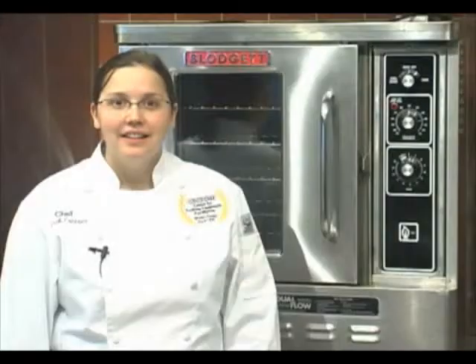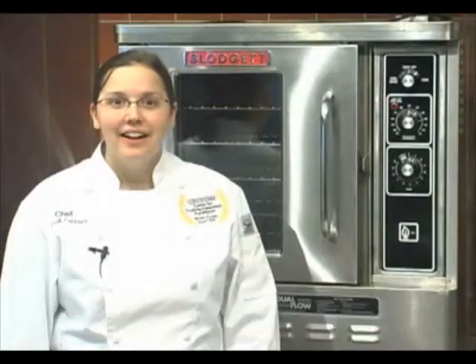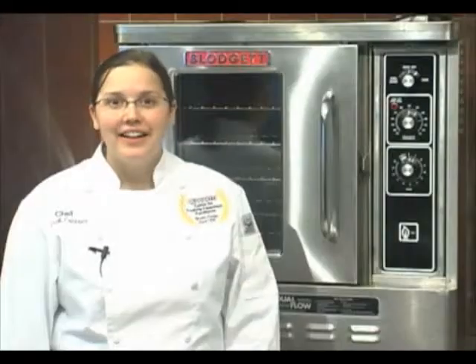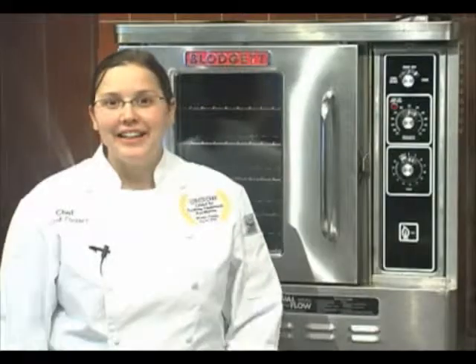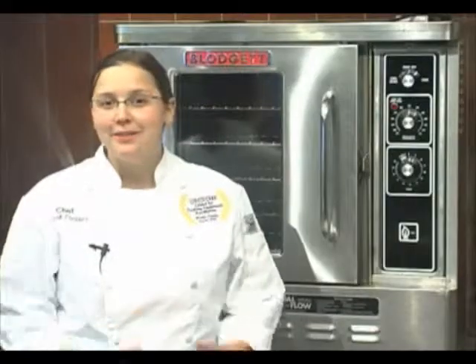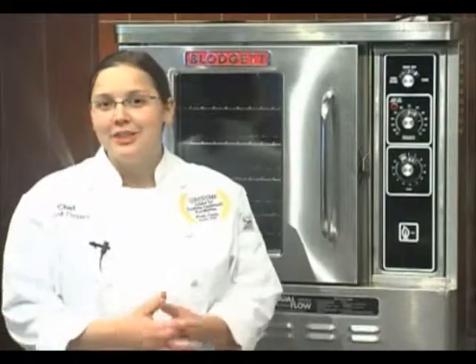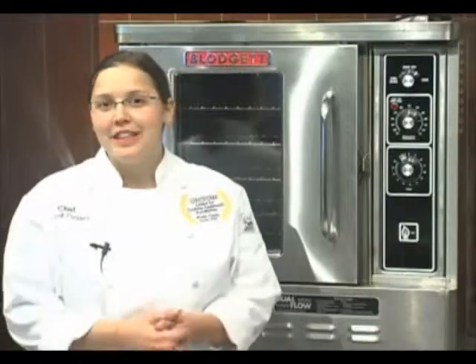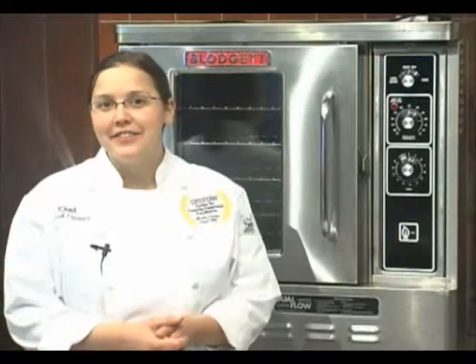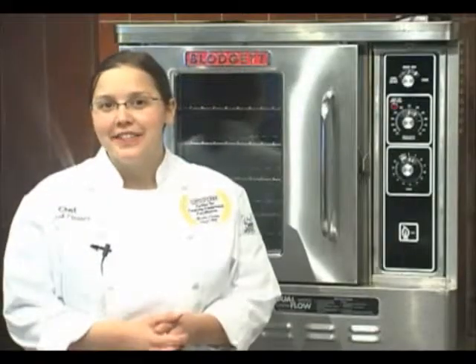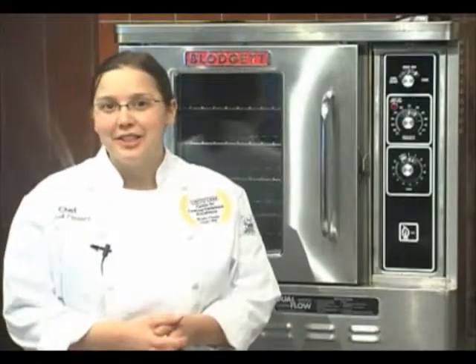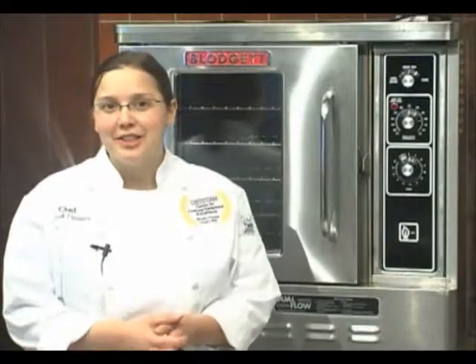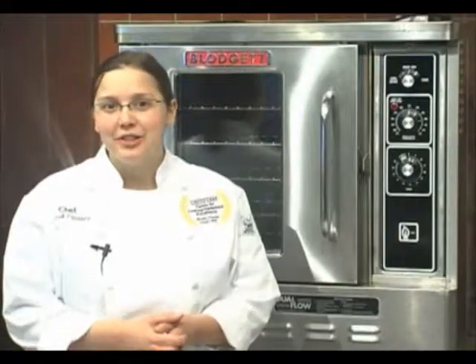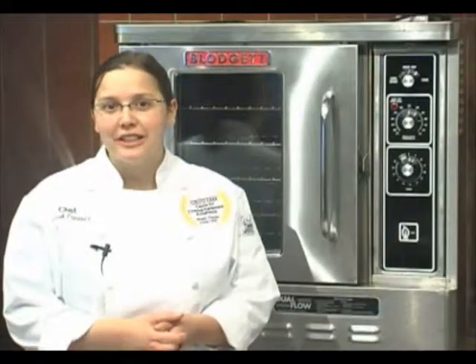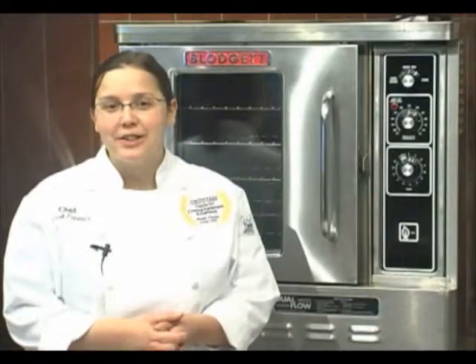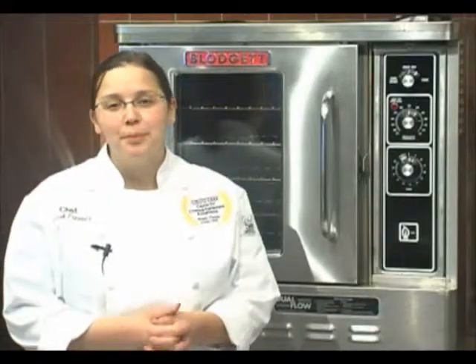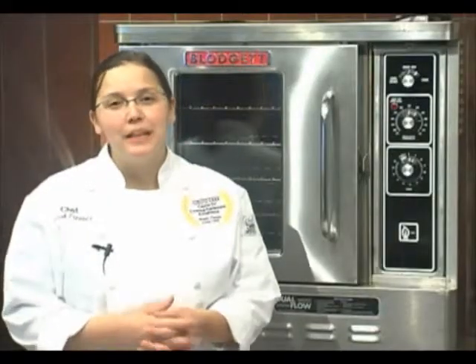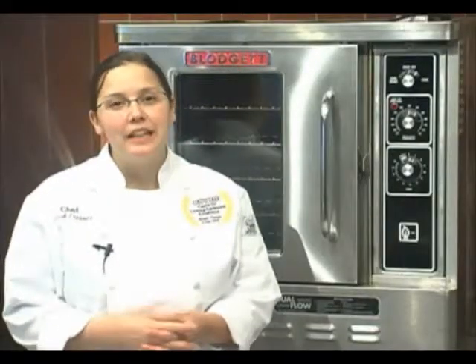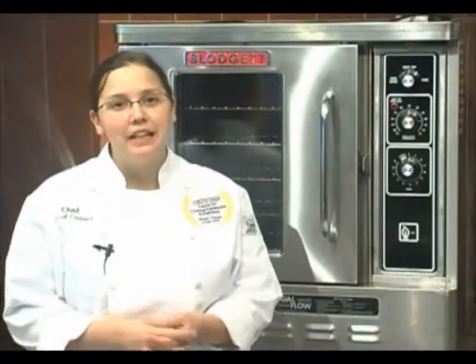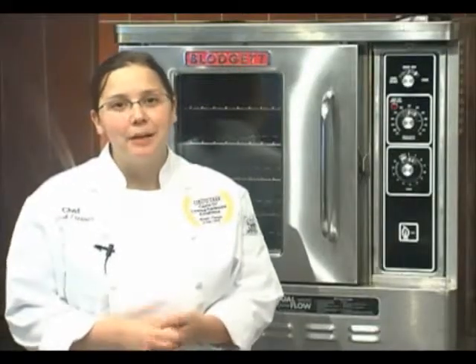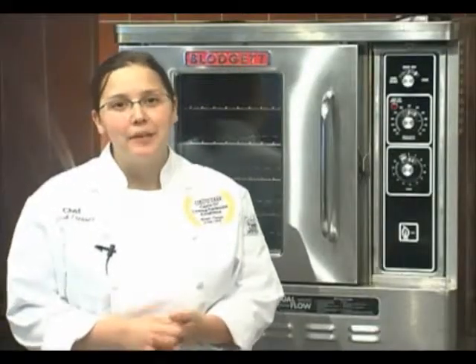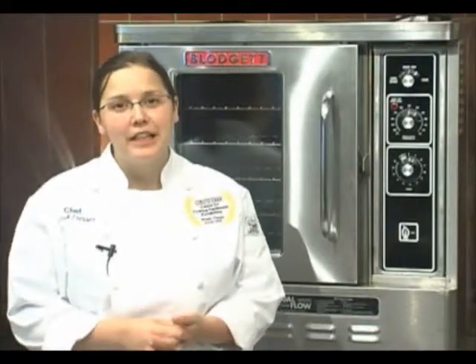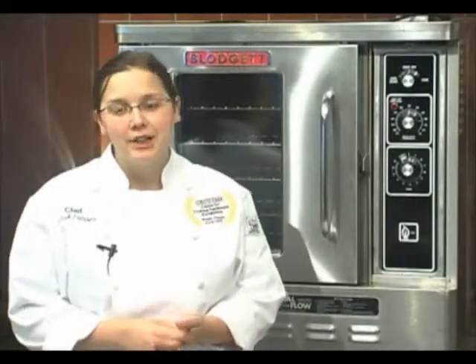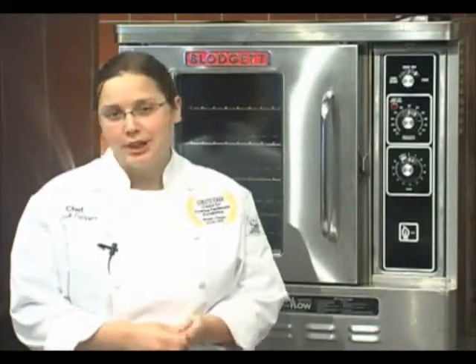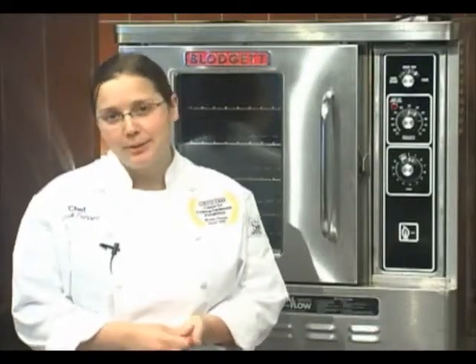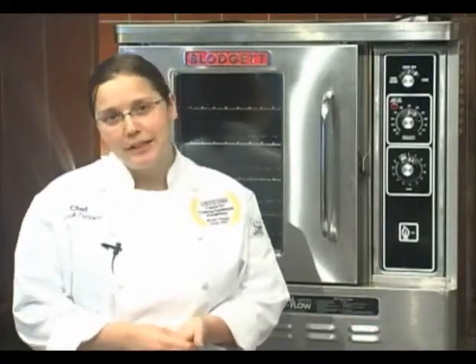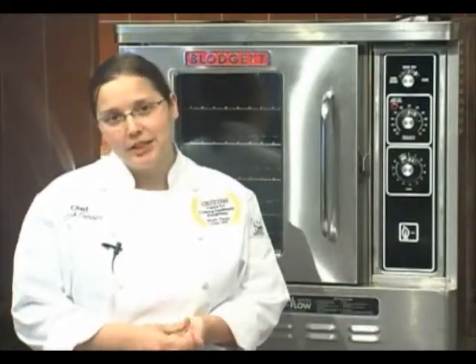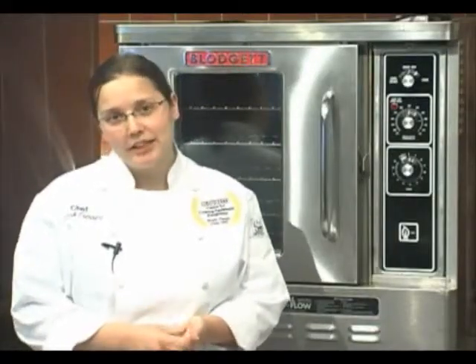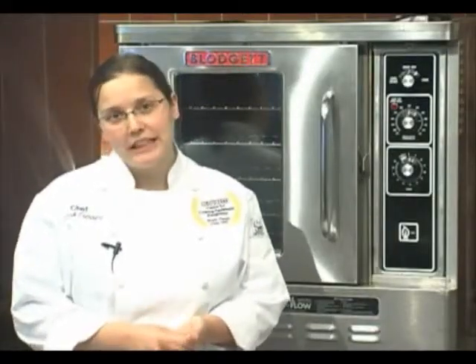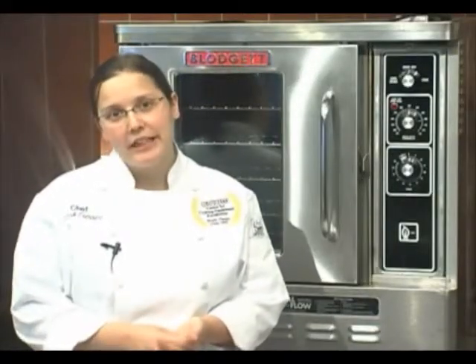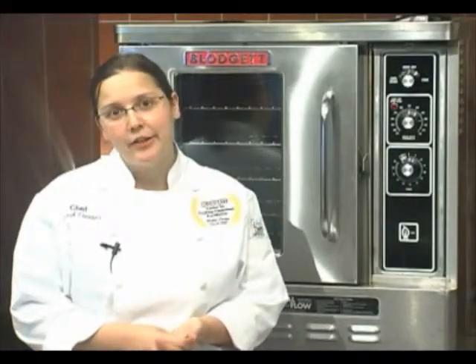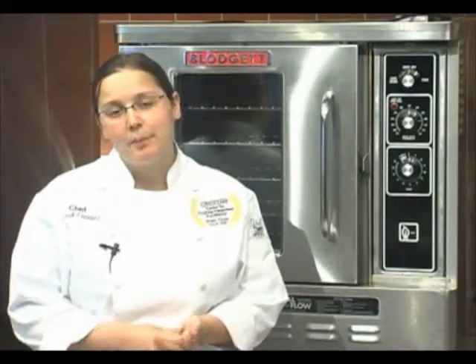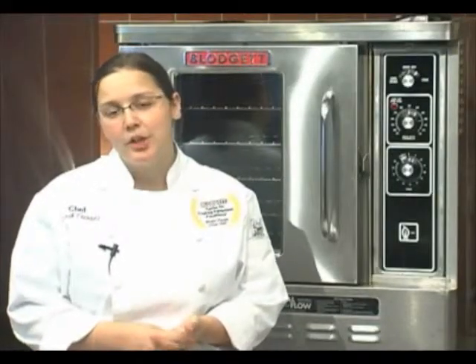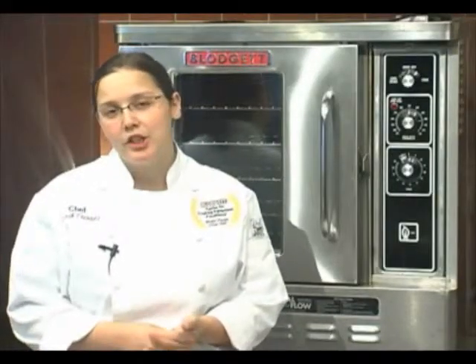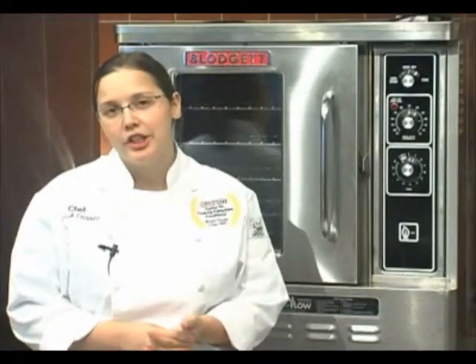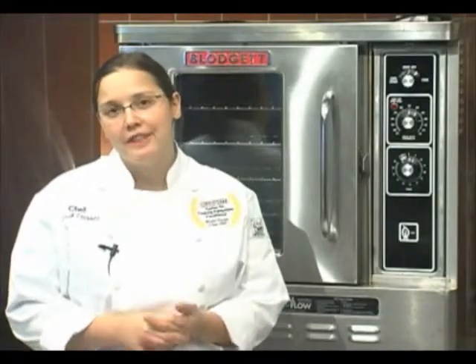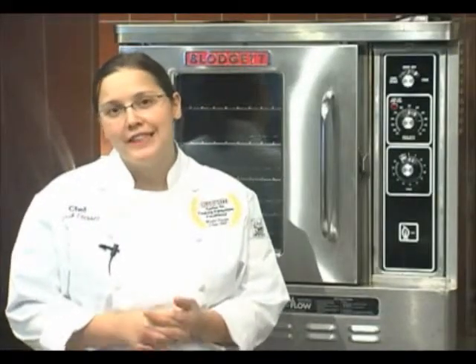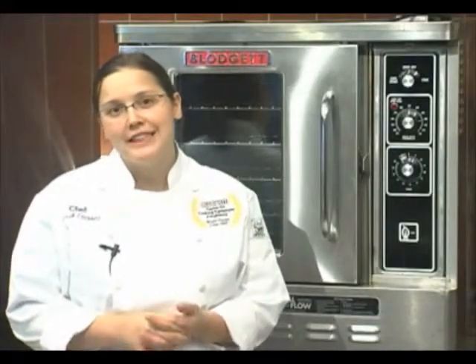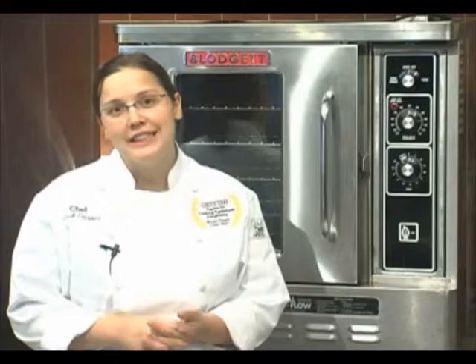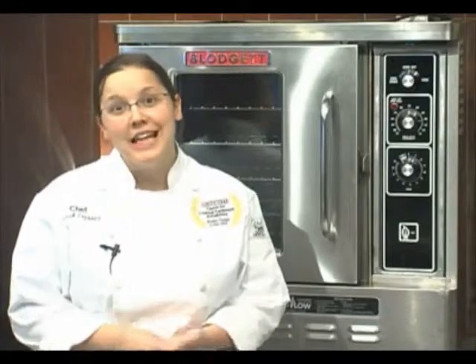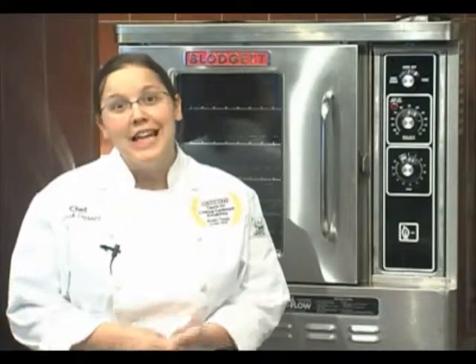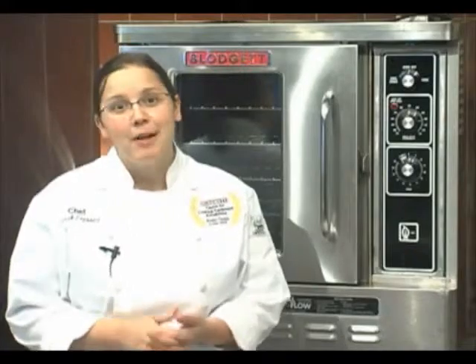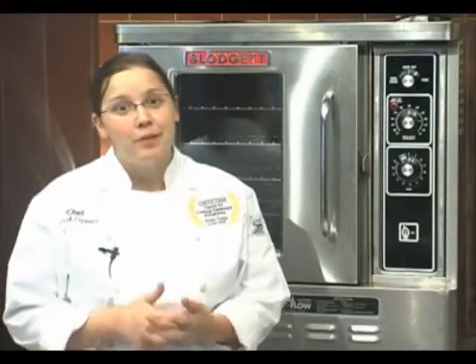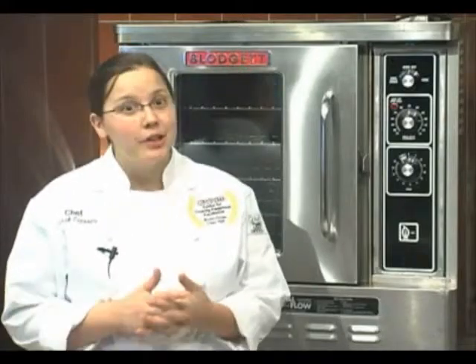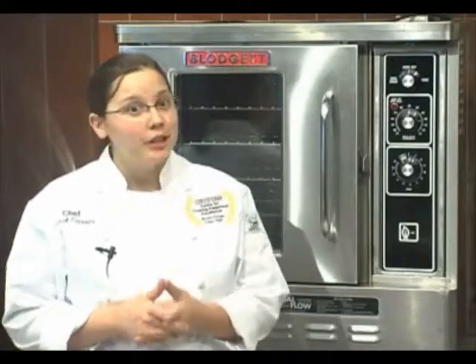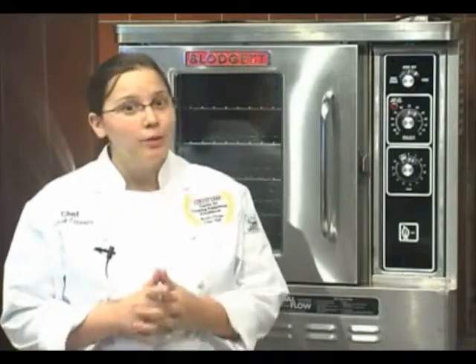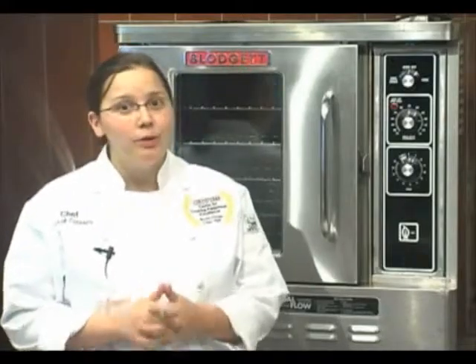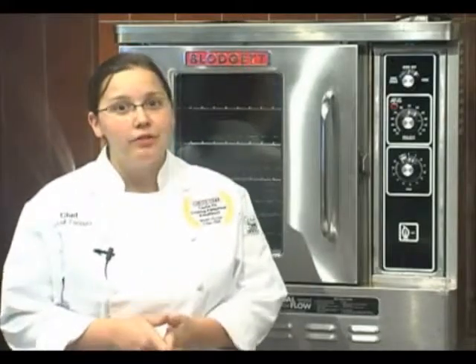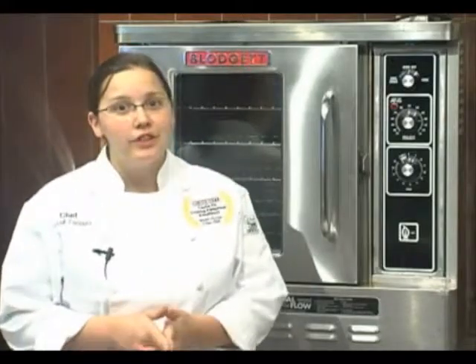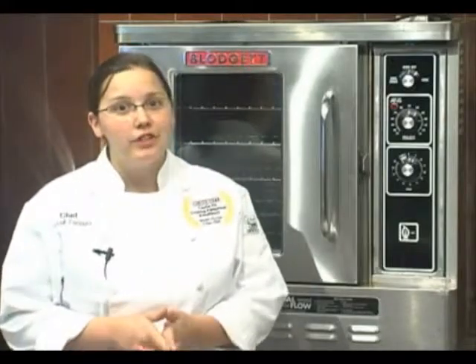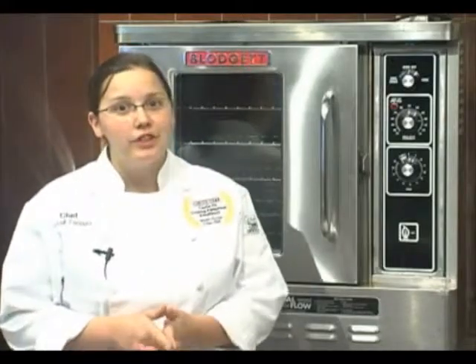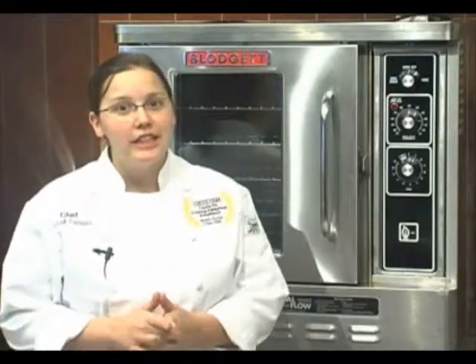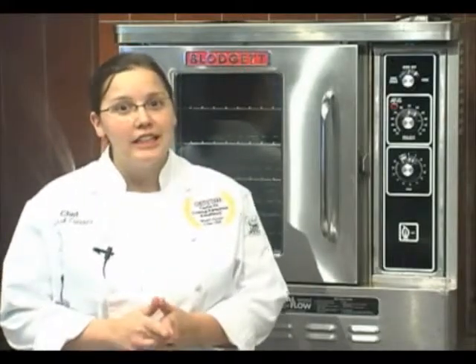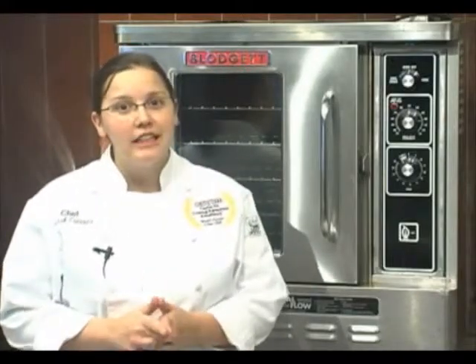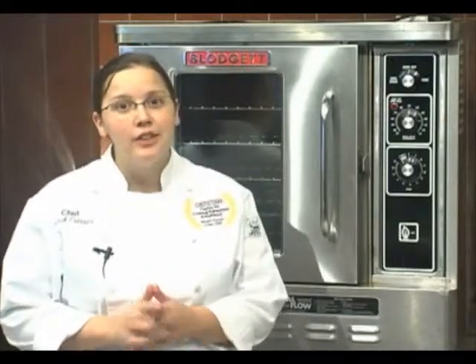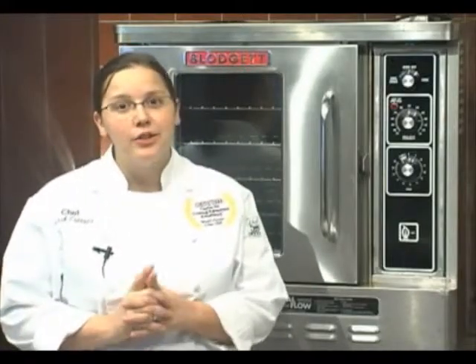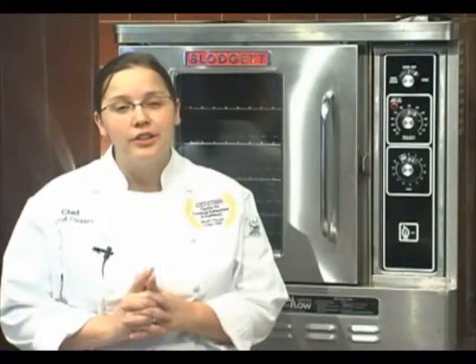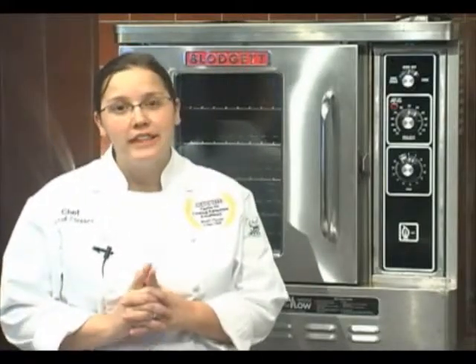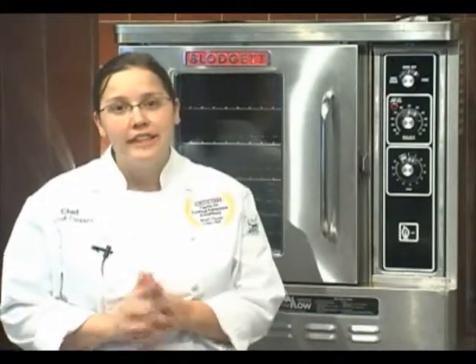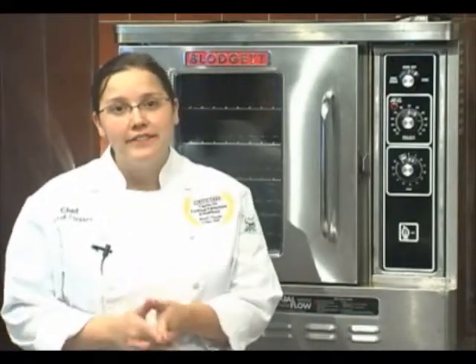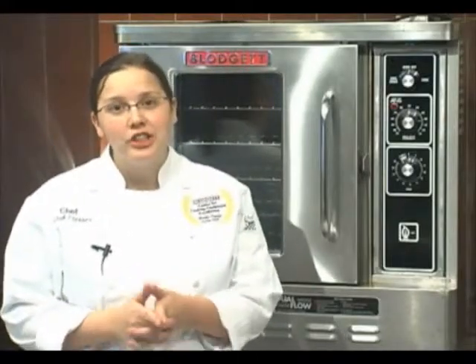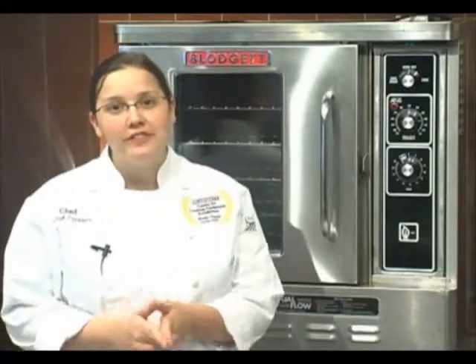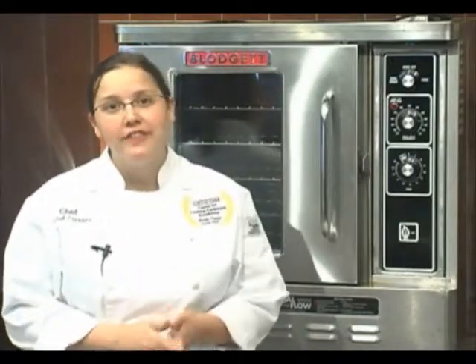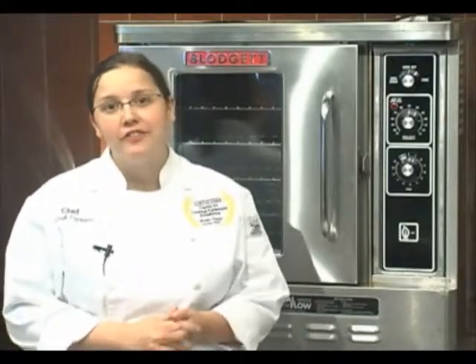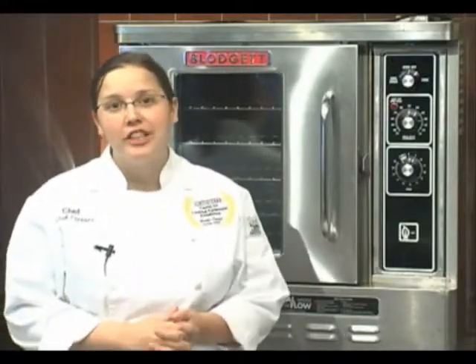Hi, I'm Chef Sarah Tresser, Baking and Application Specialist here at Blodgett Ovens, and we're going to go over cleaning your DFG-50.